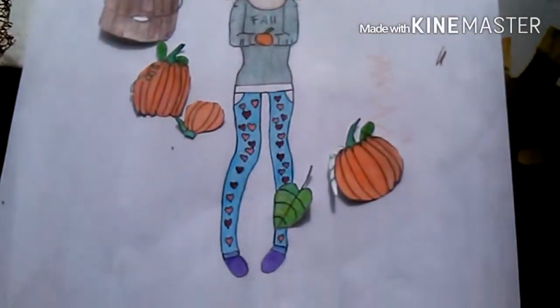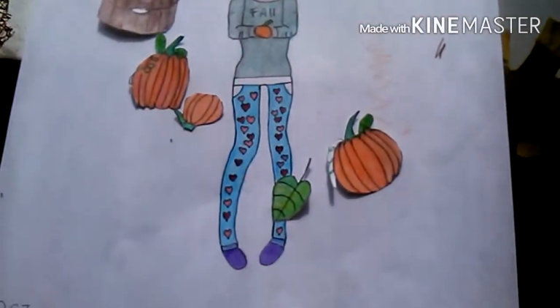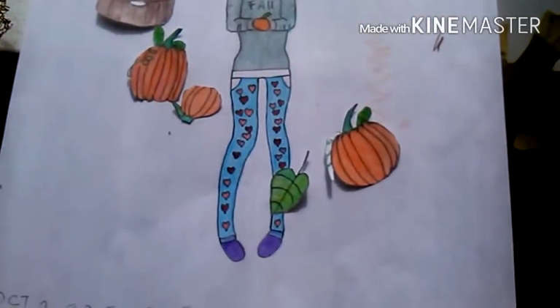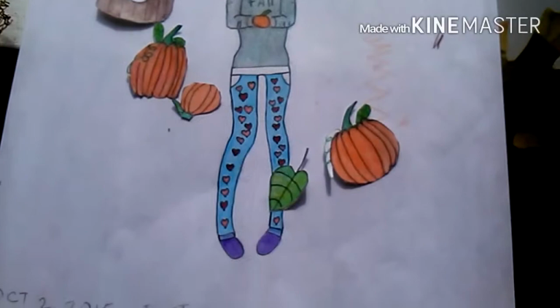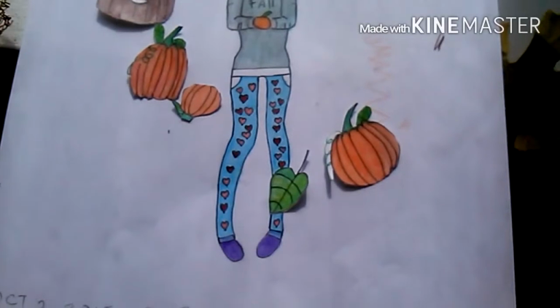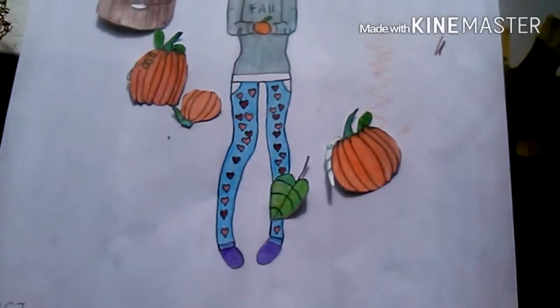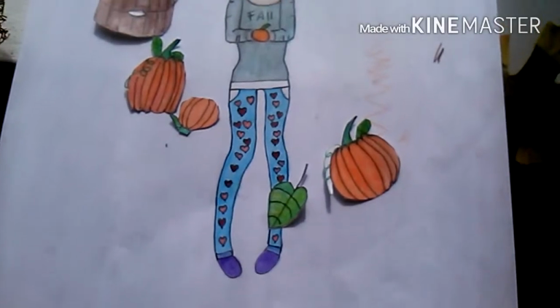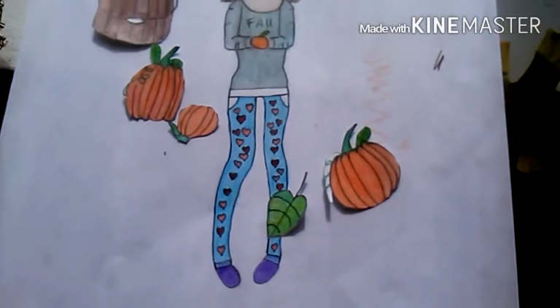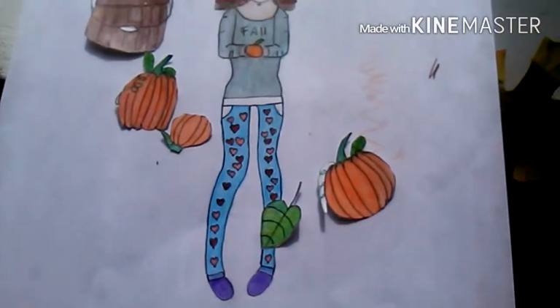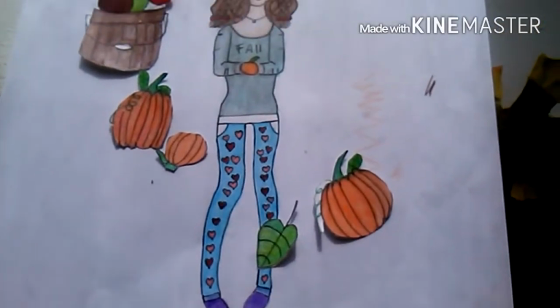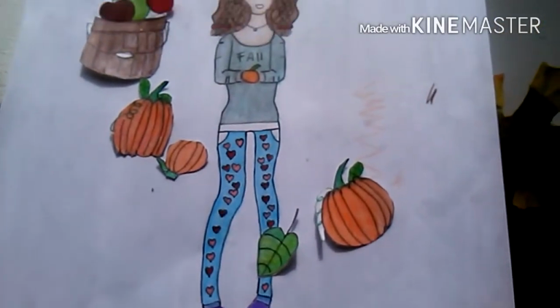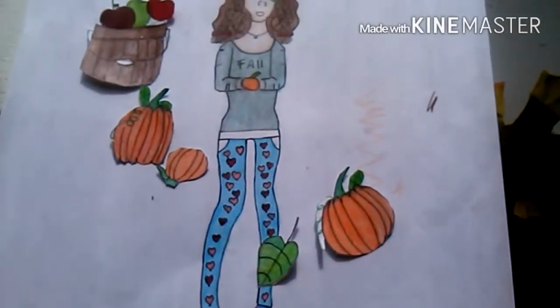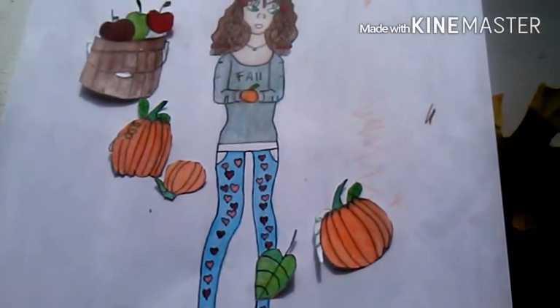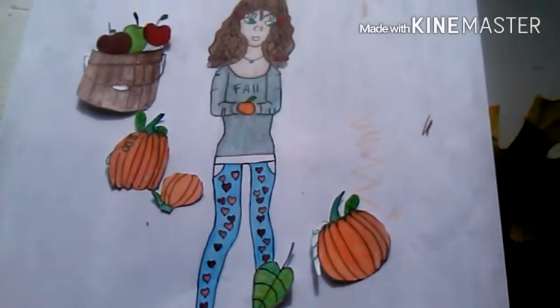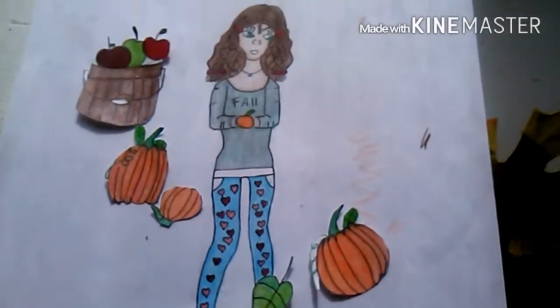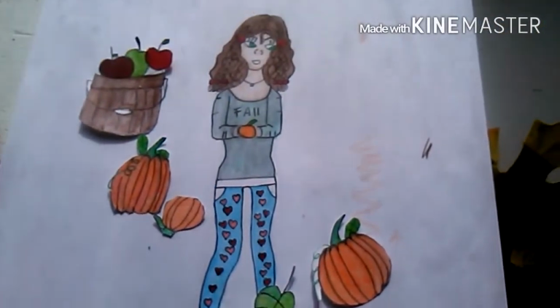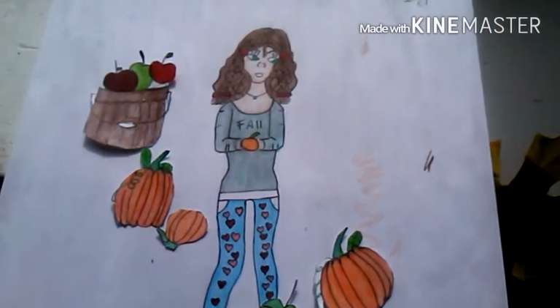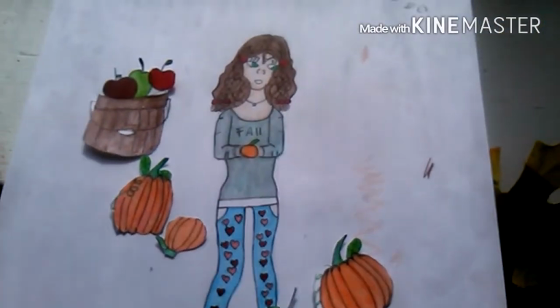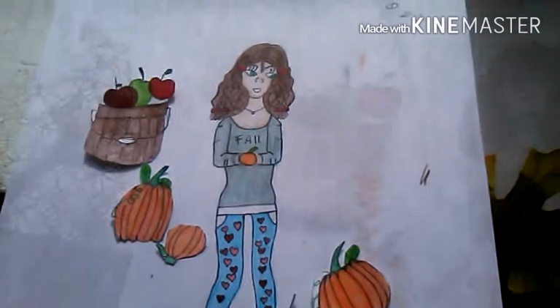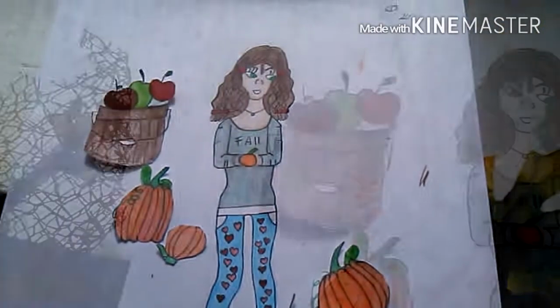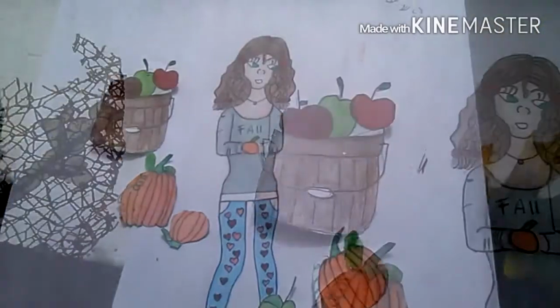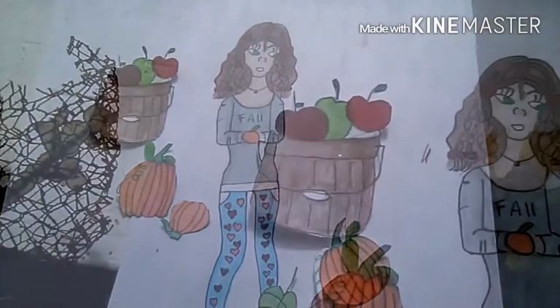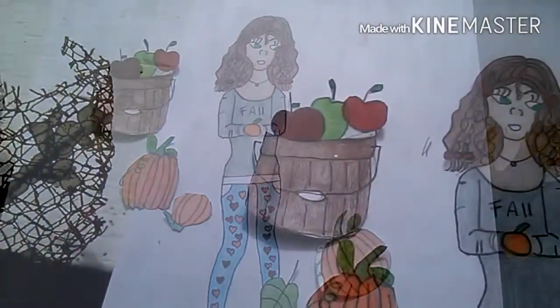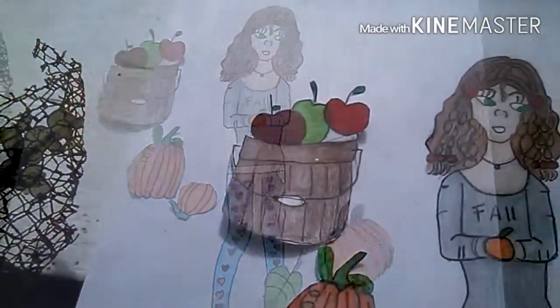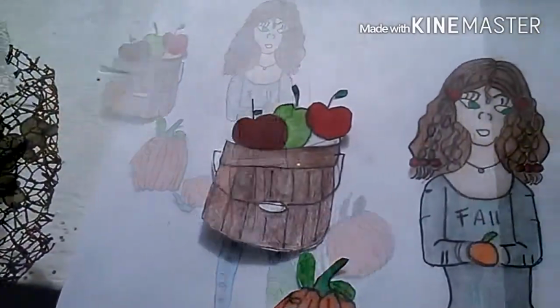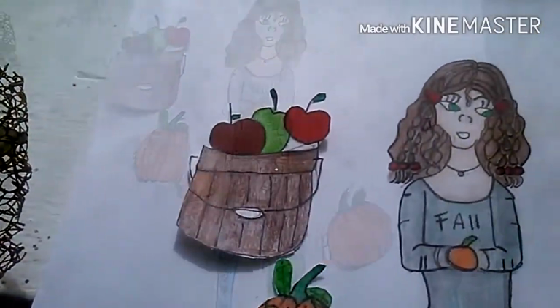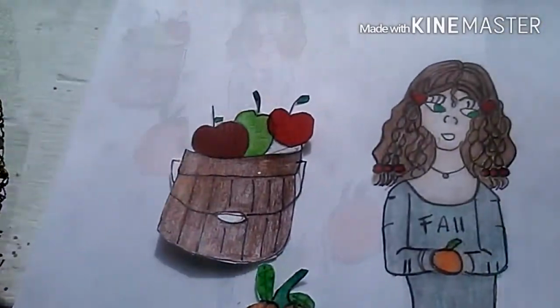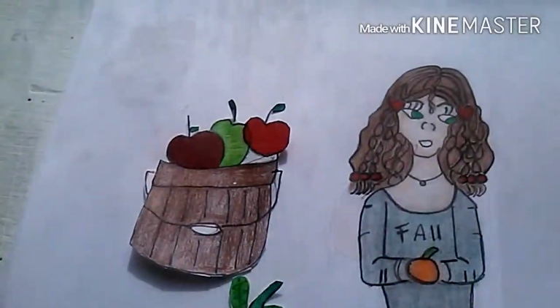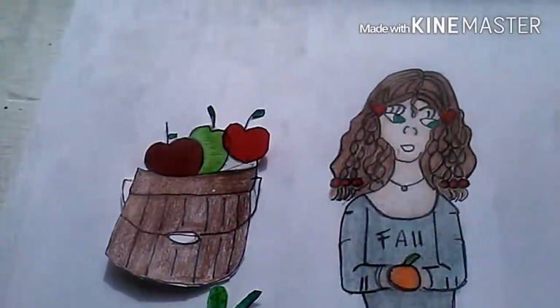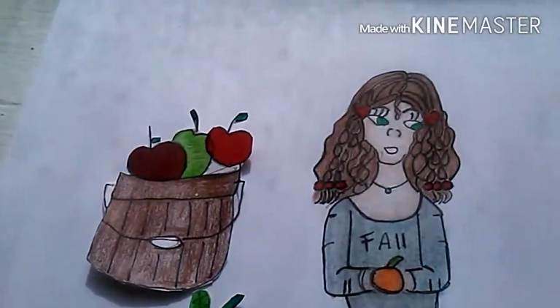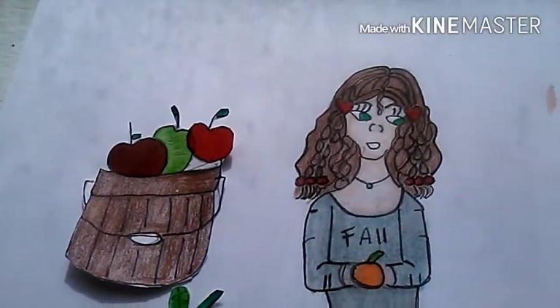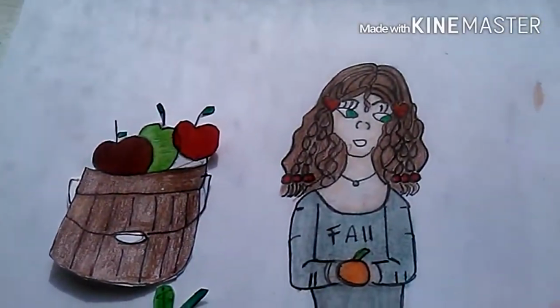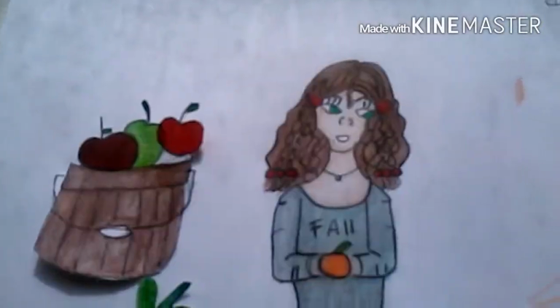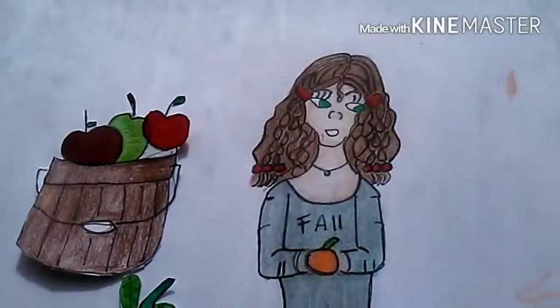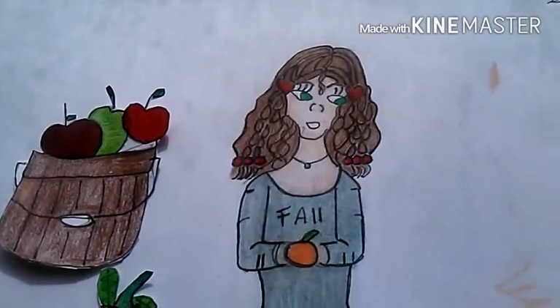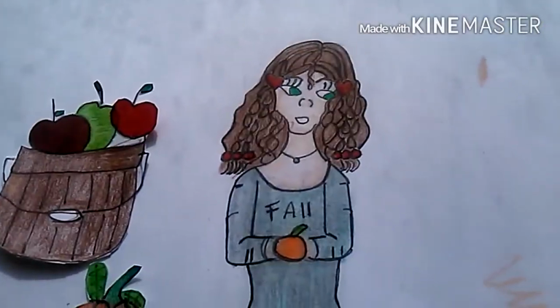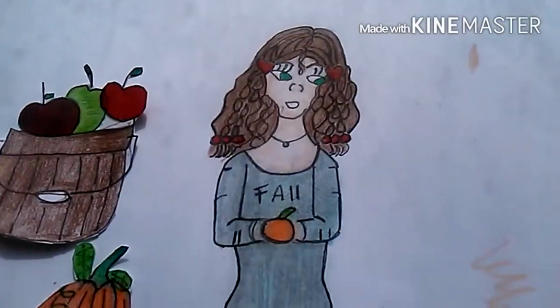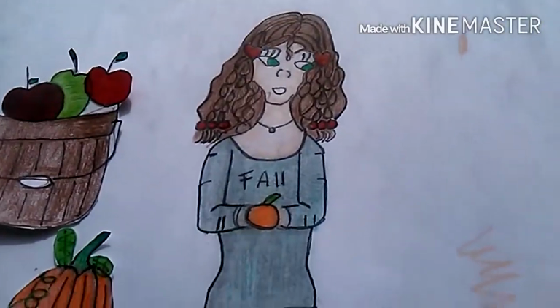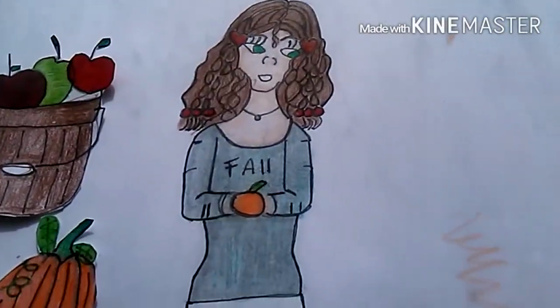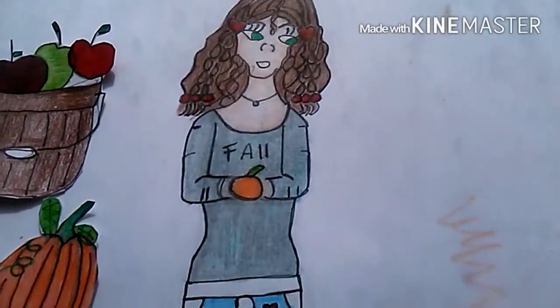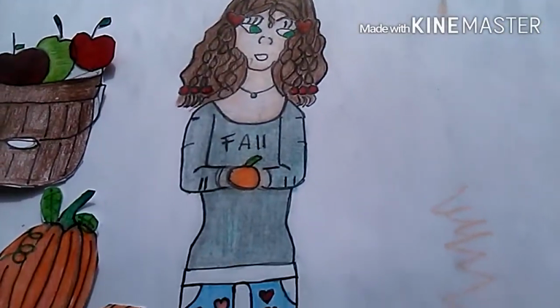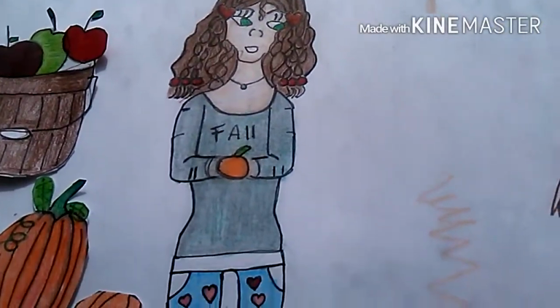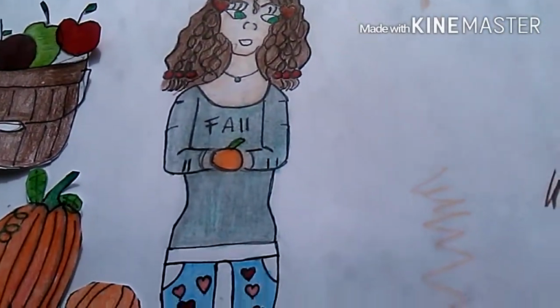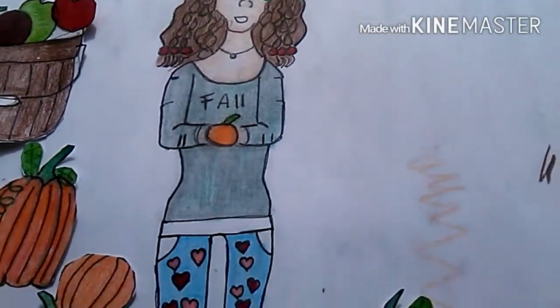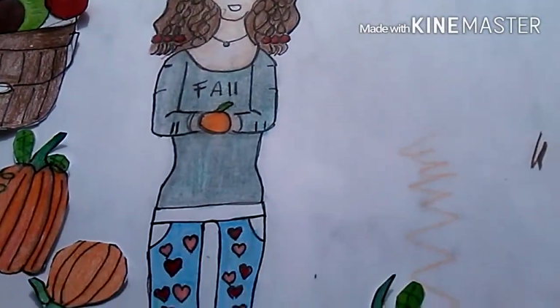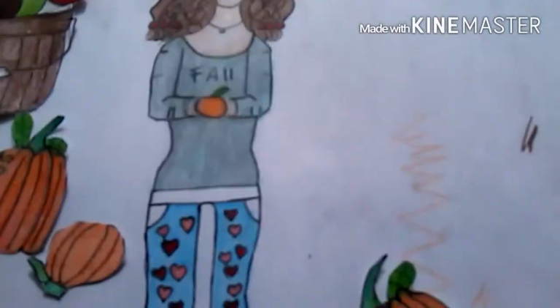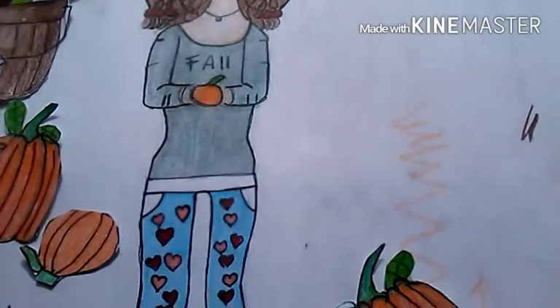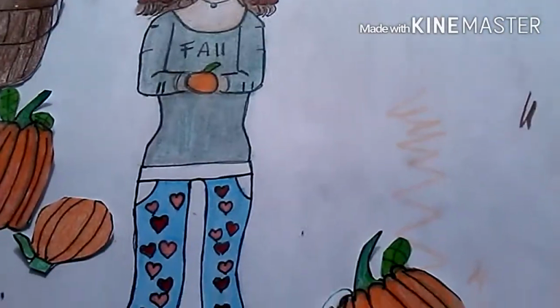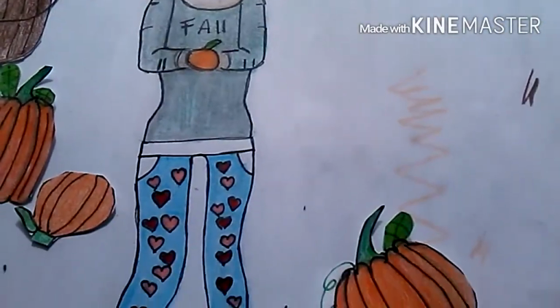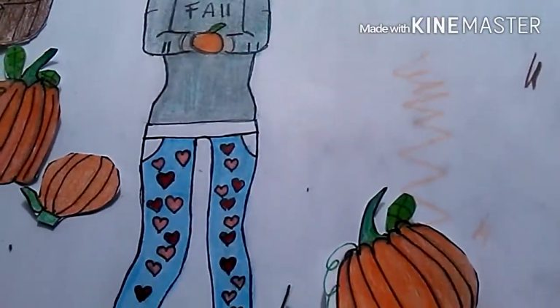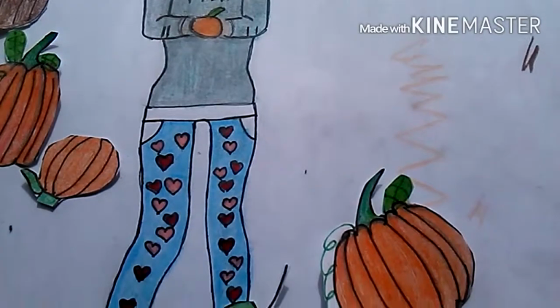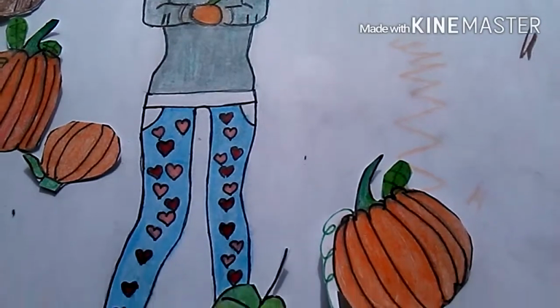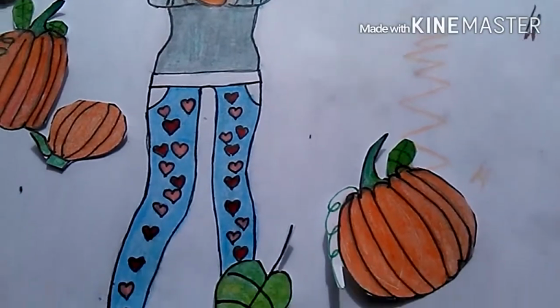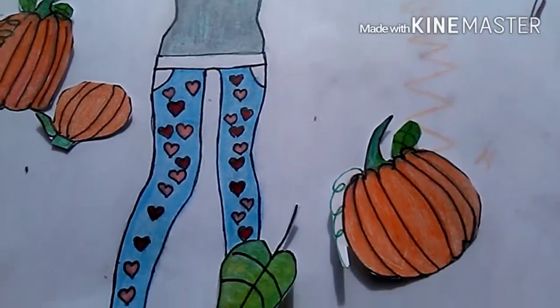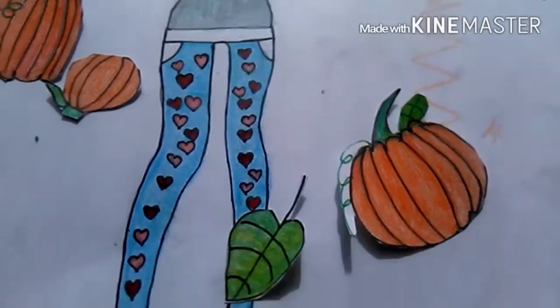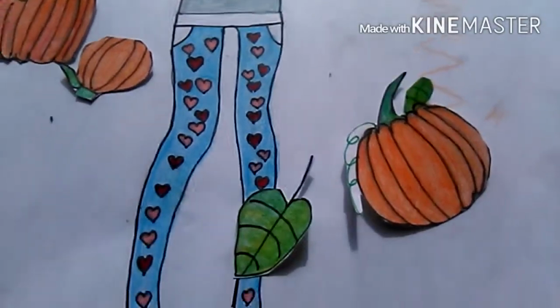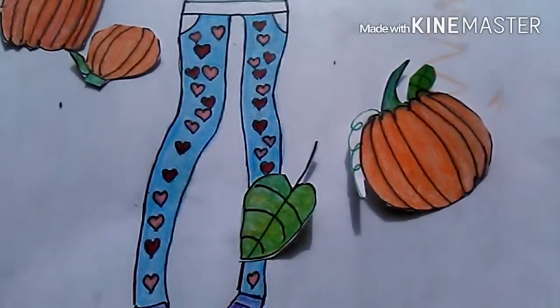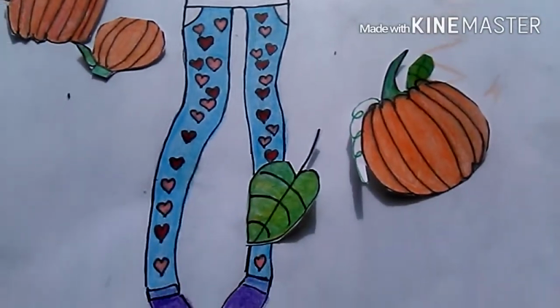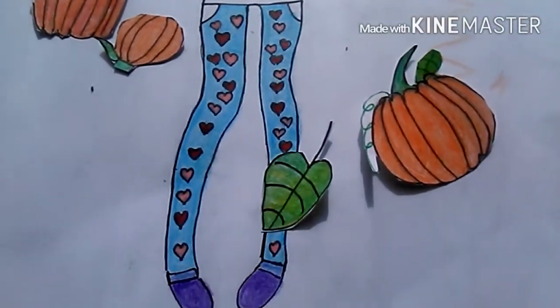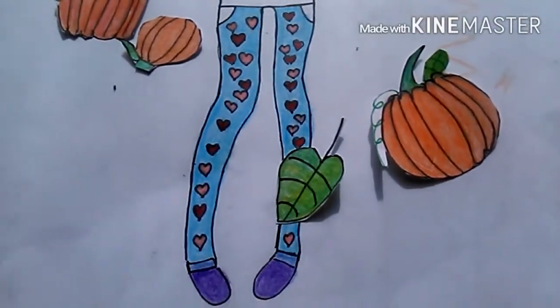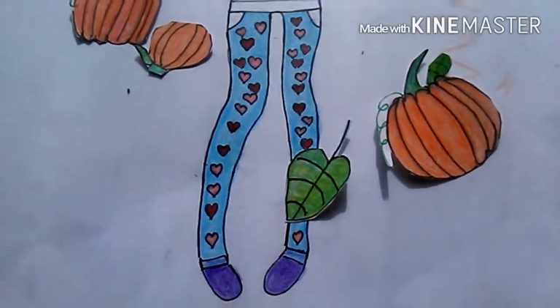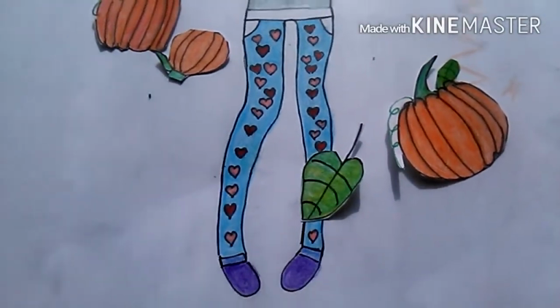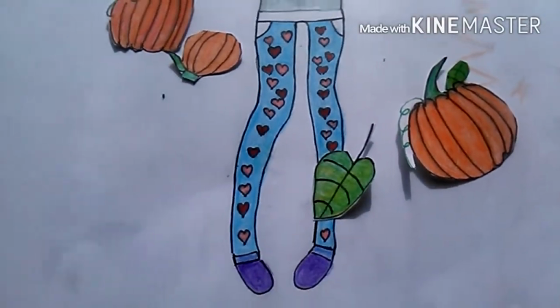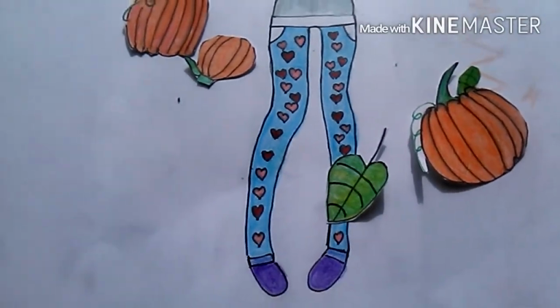The coloring was so hard, especially her skin tones — that's really hard for me. But I did make the apples, the pumpkins, and the leaves, and it looks like an animated cartoon. It looks so cute and so sassy.